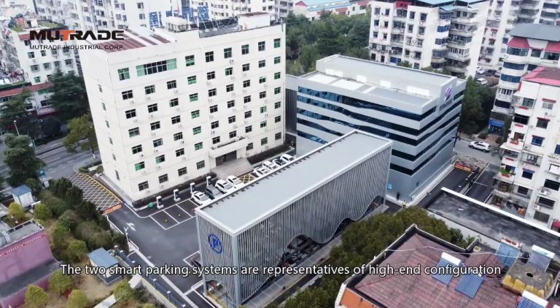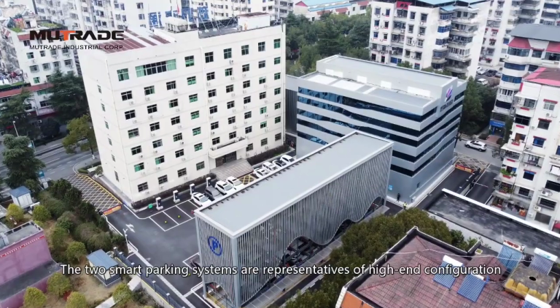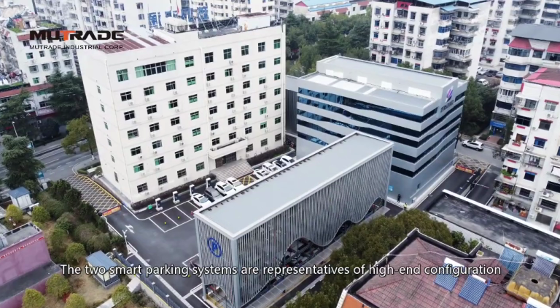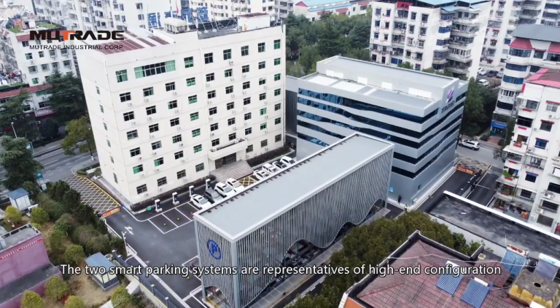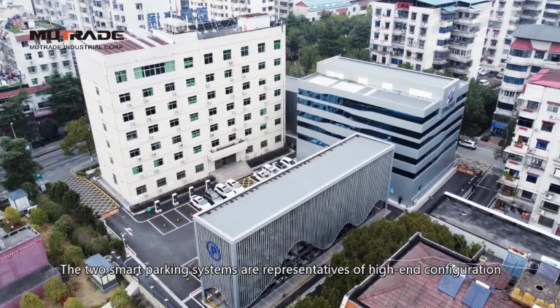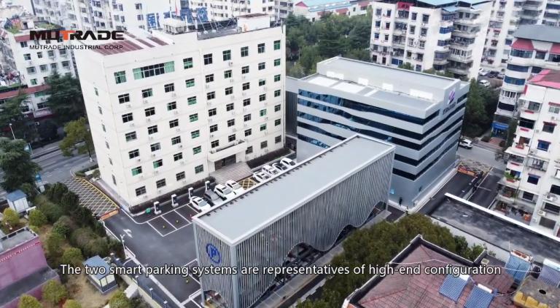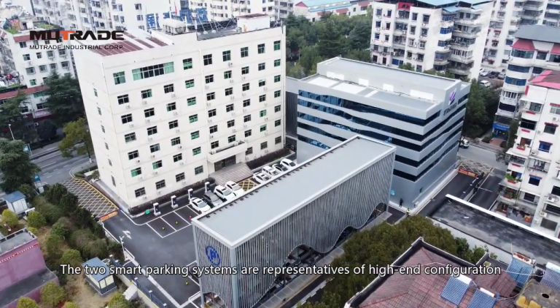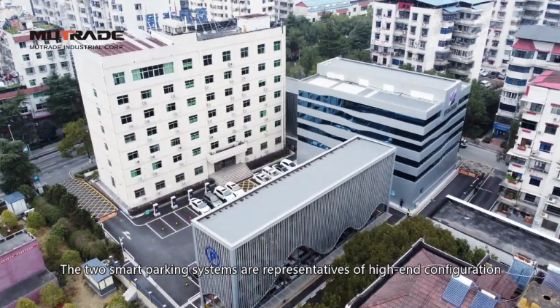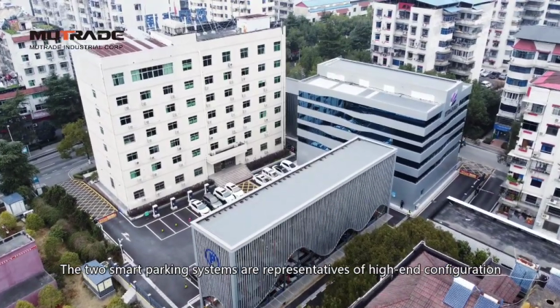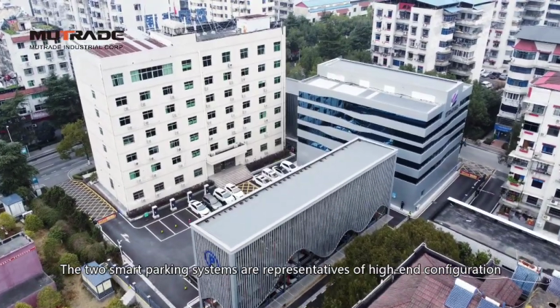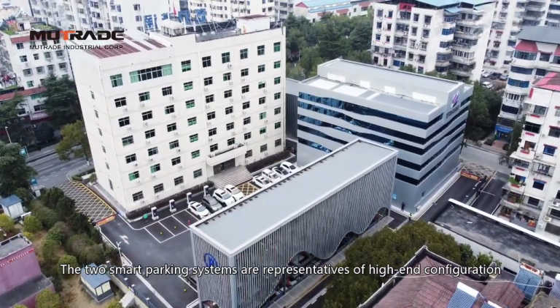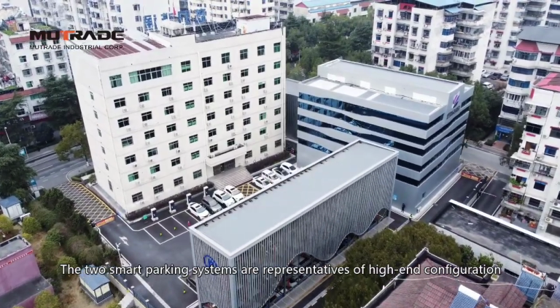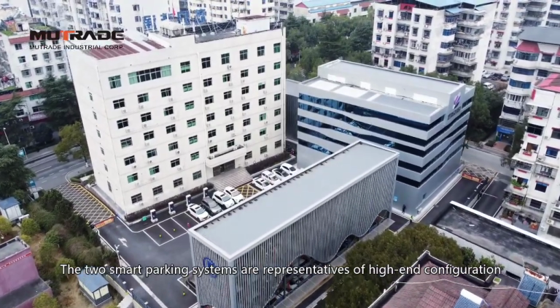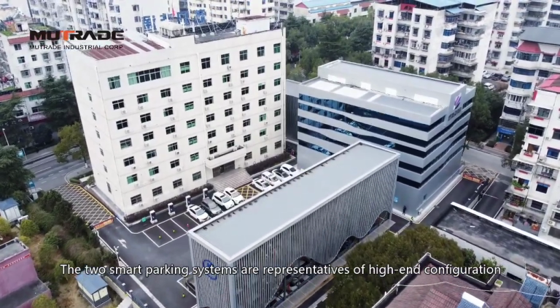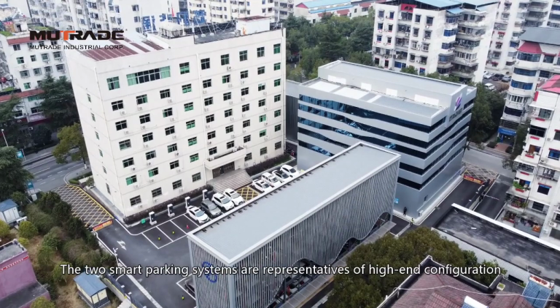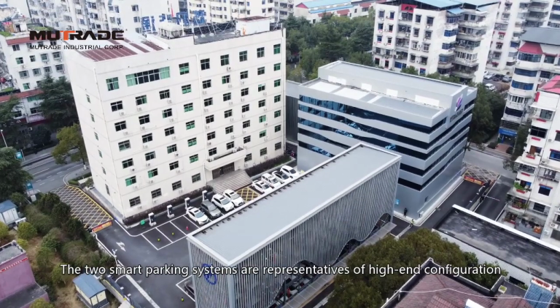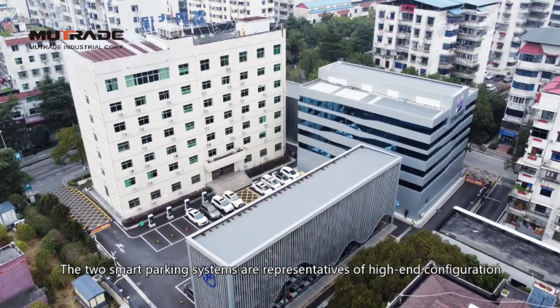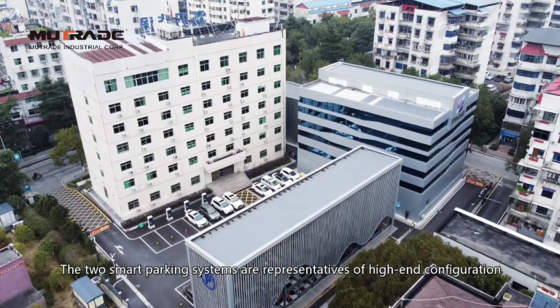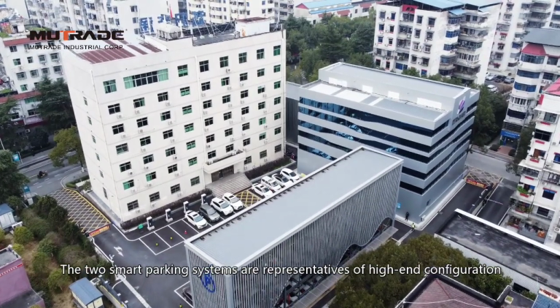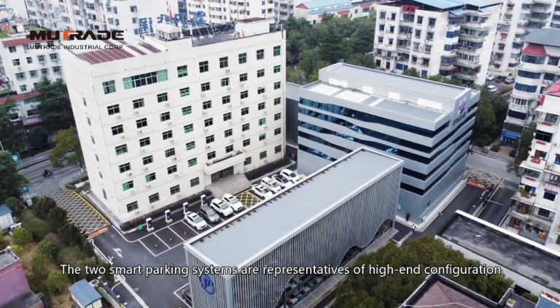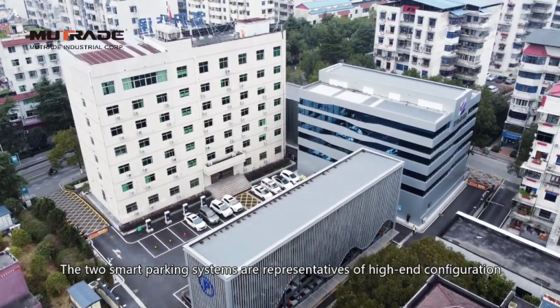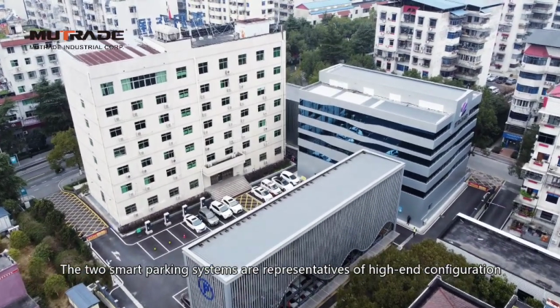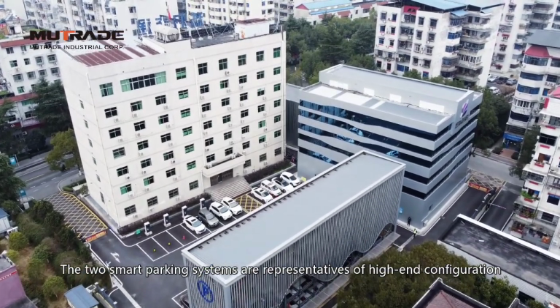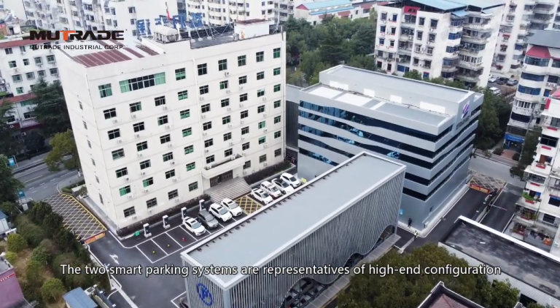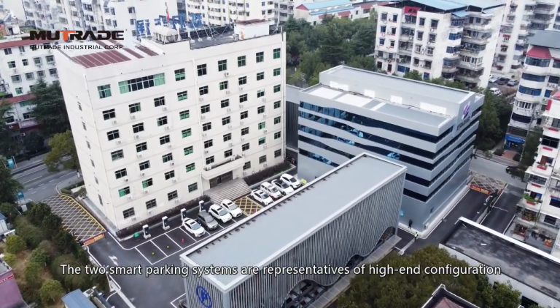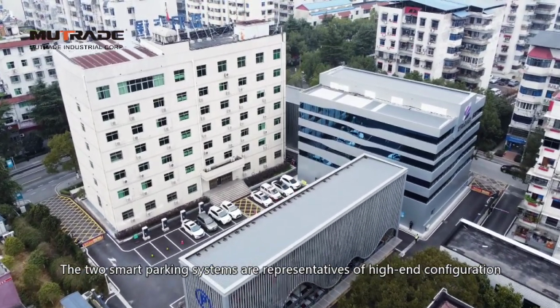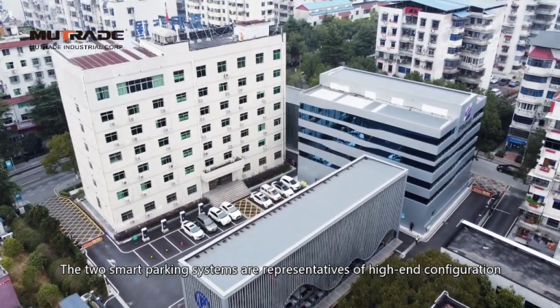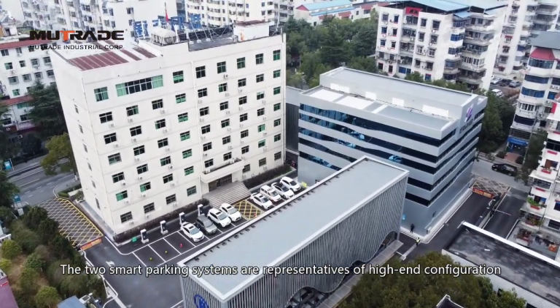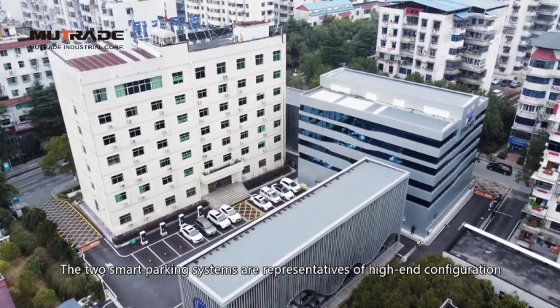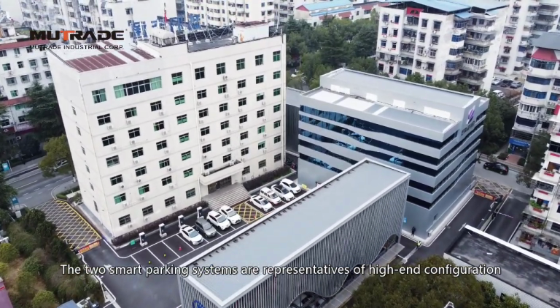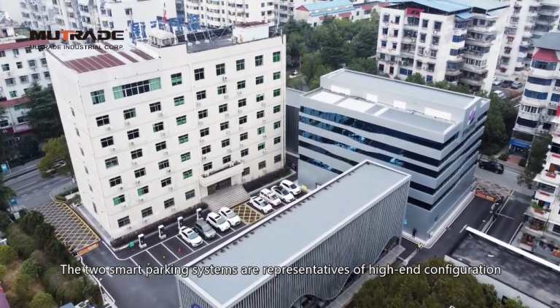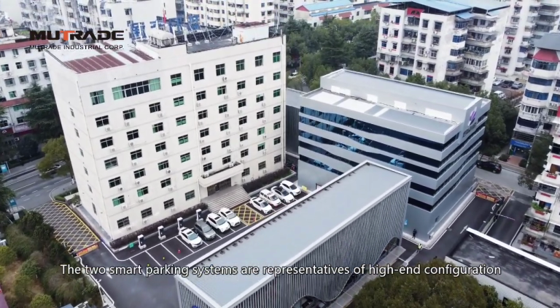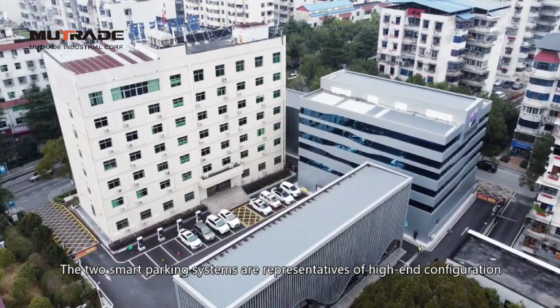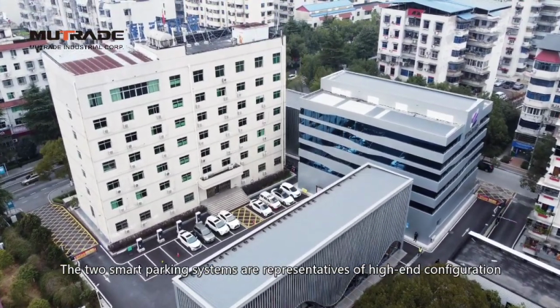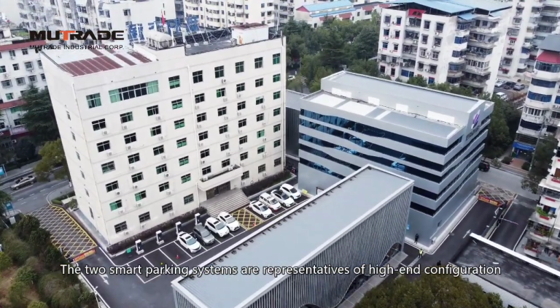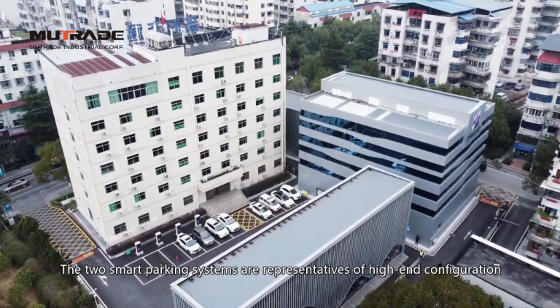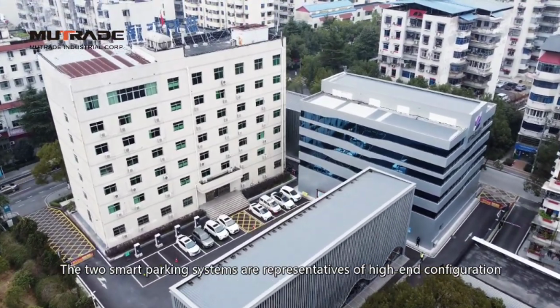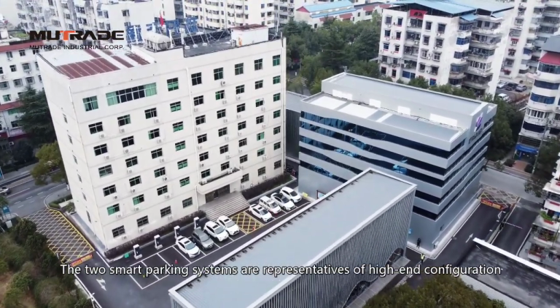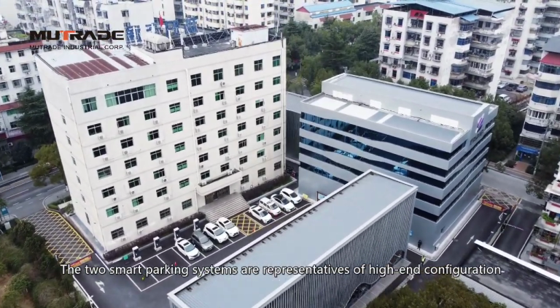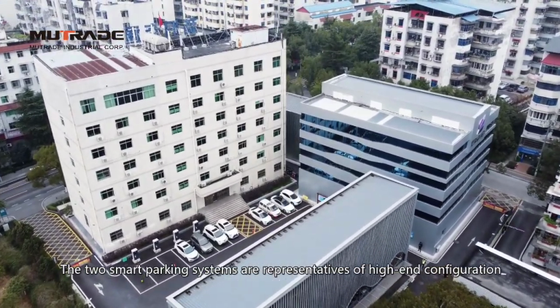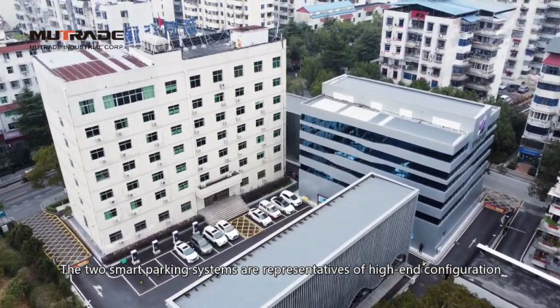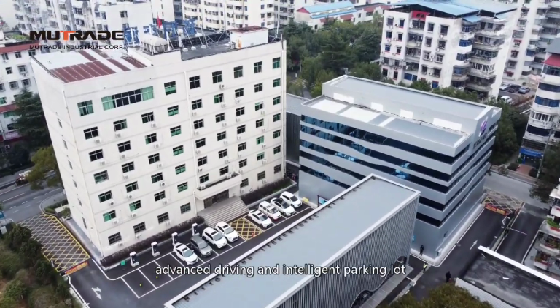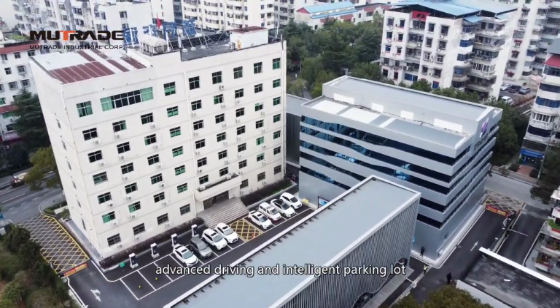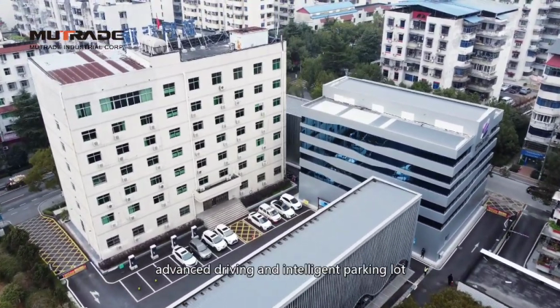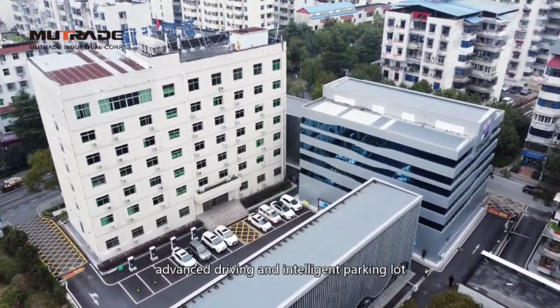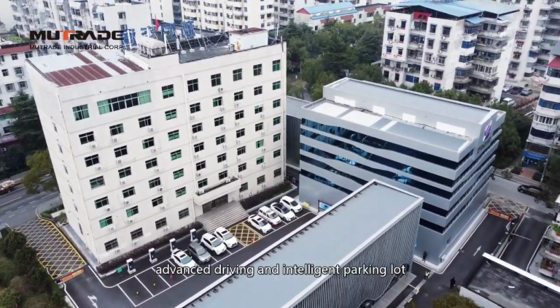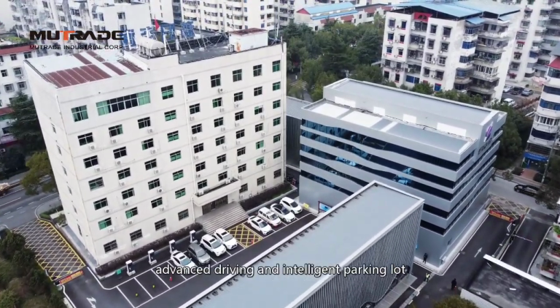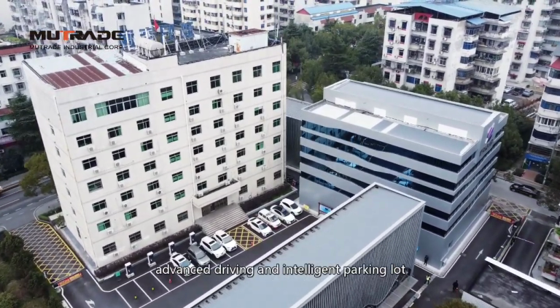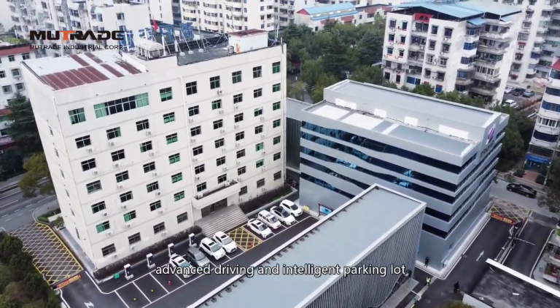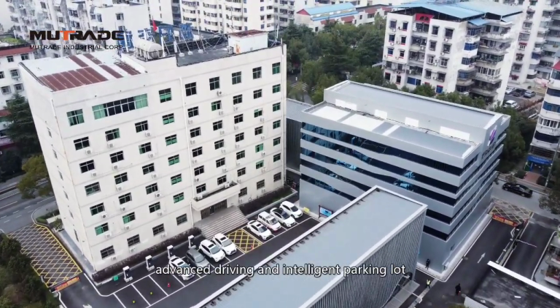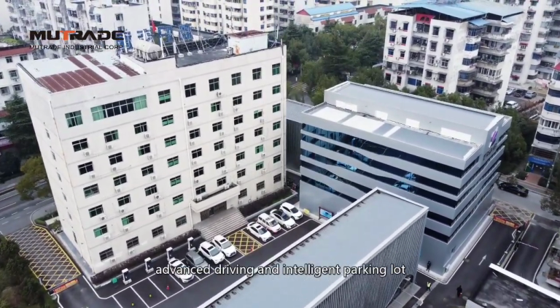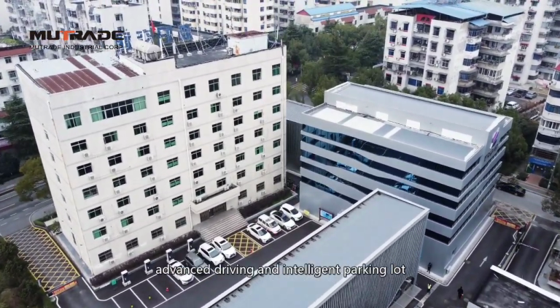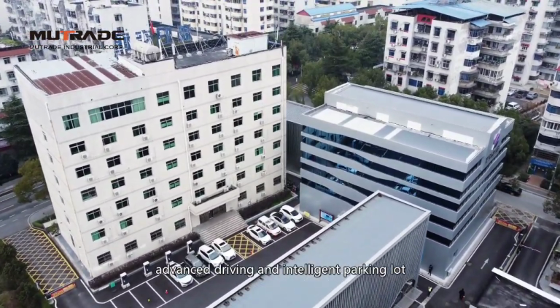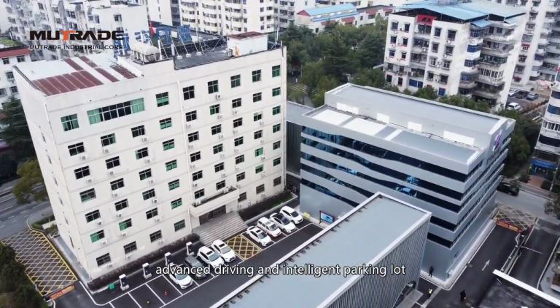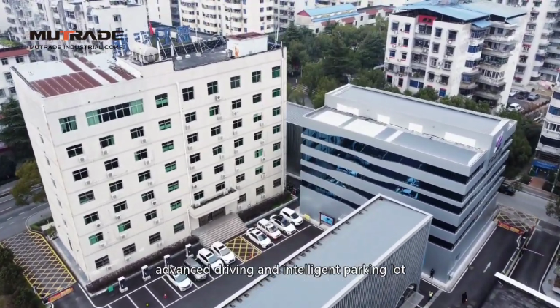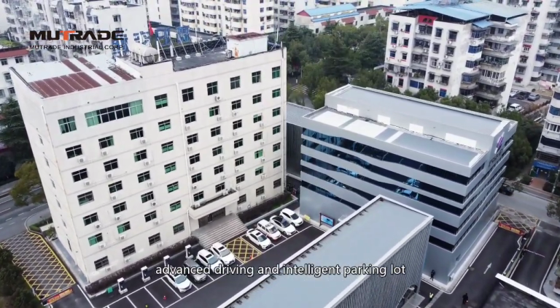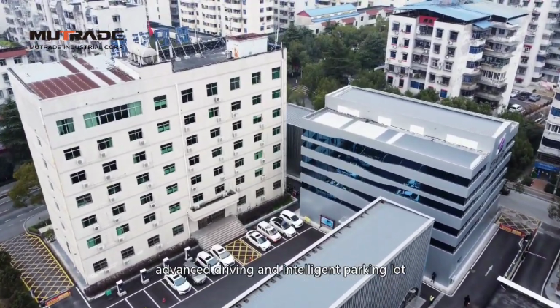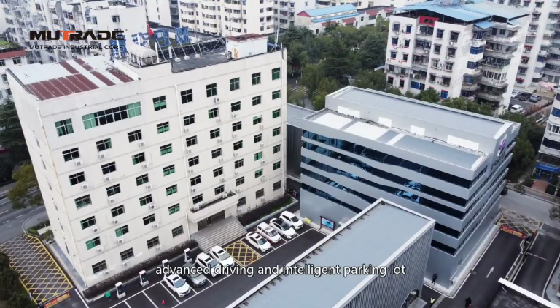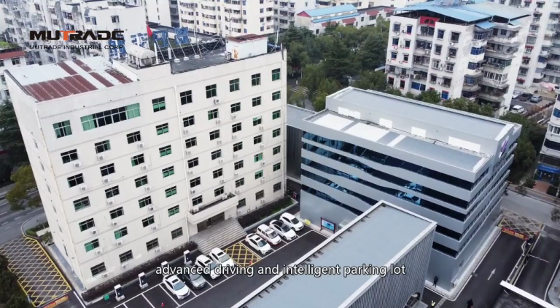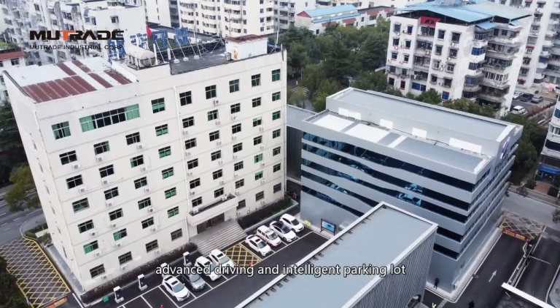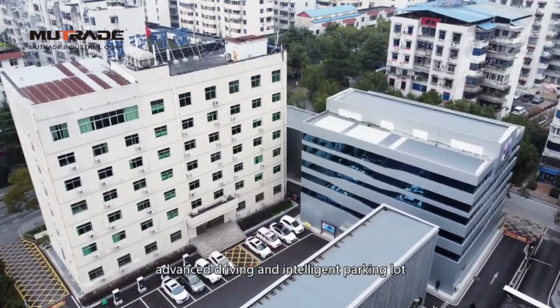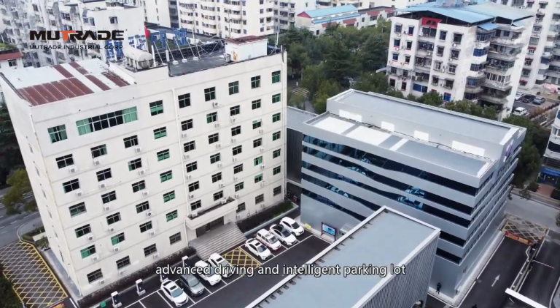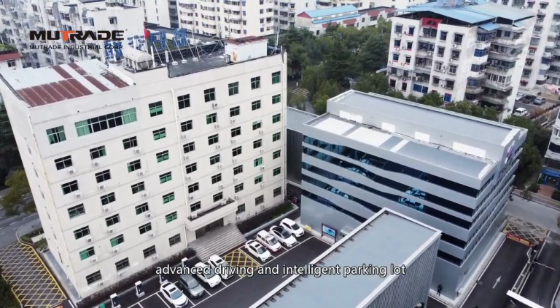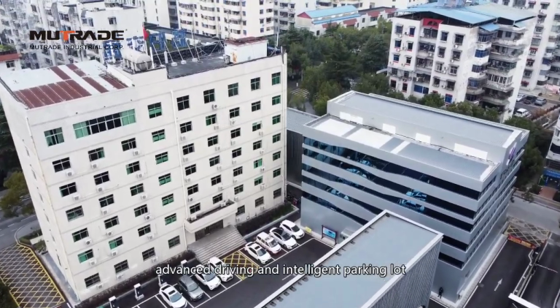The two Smart Parking Systems are representatives of high-end configuration, advanced driving, and intelligent parking.